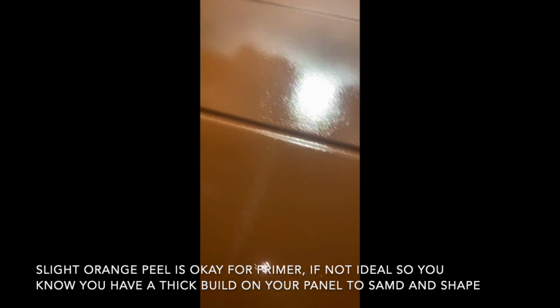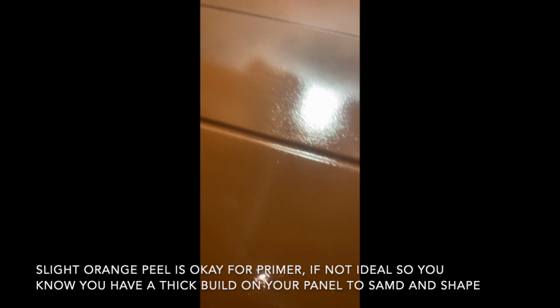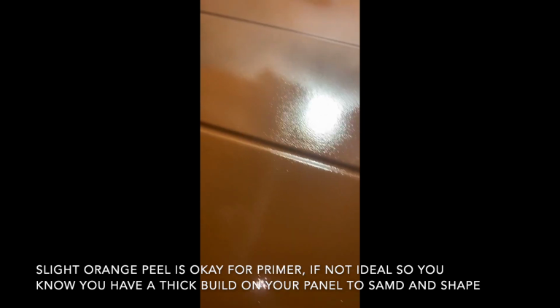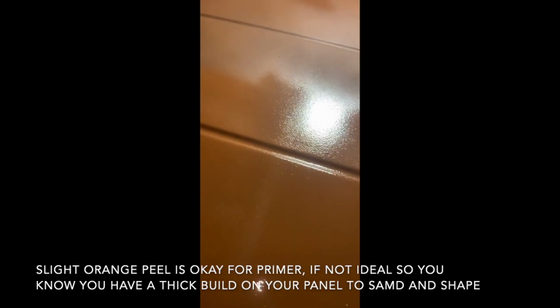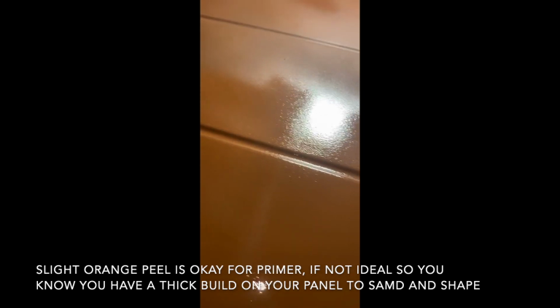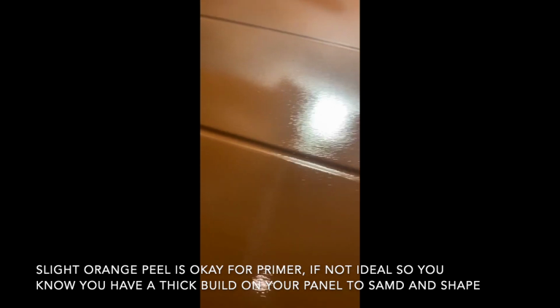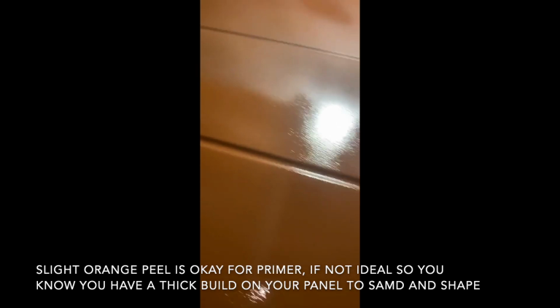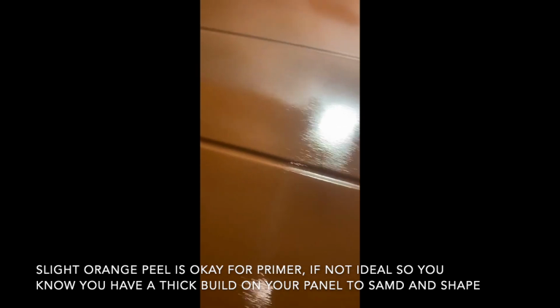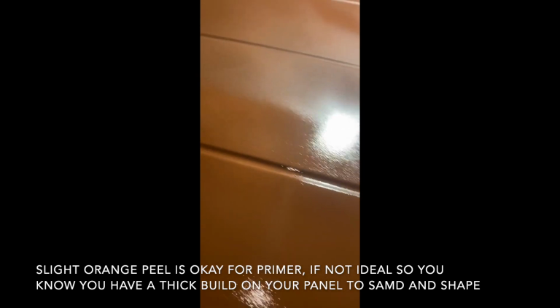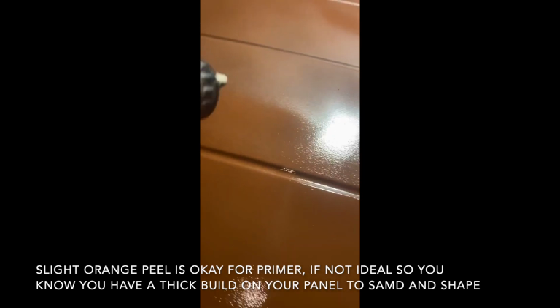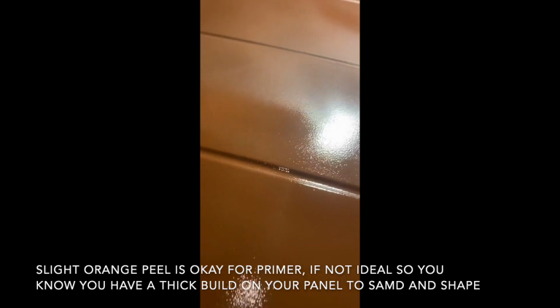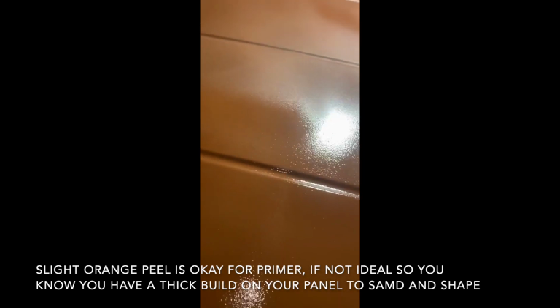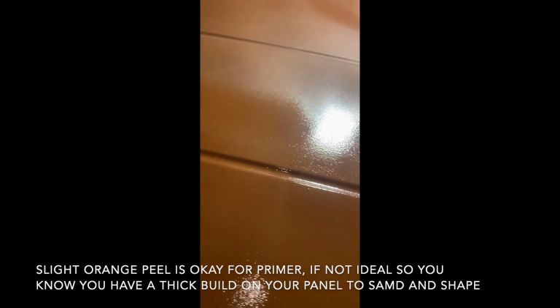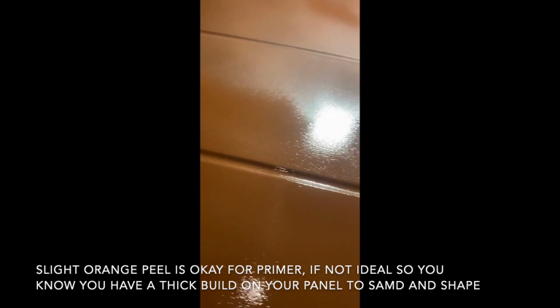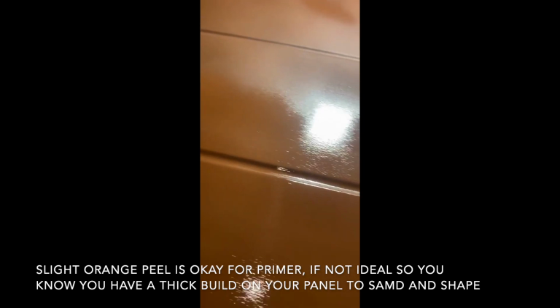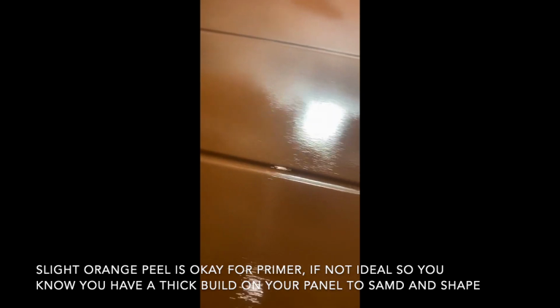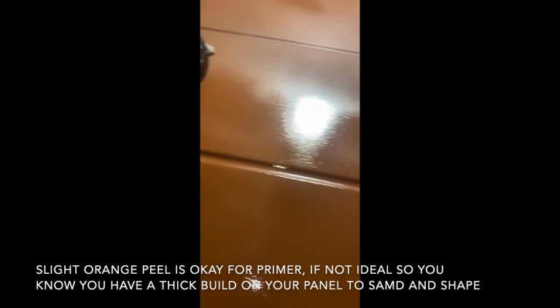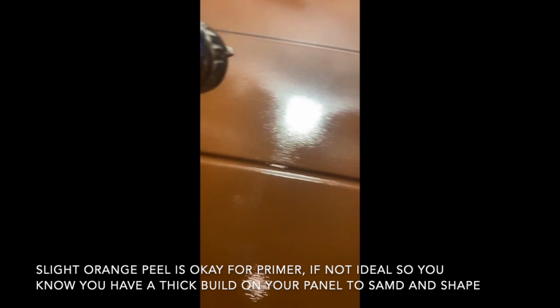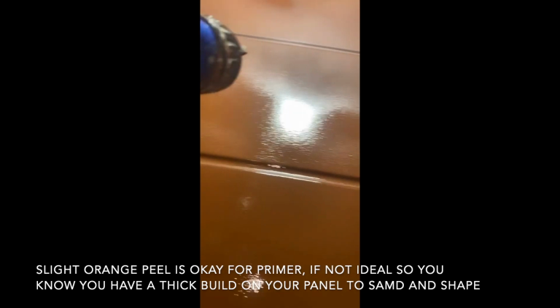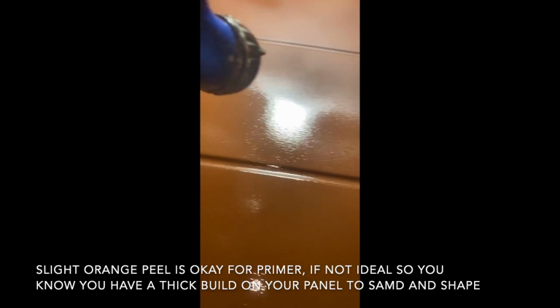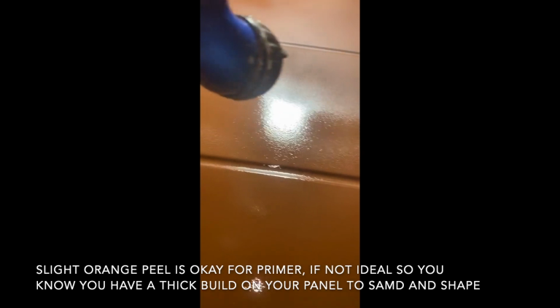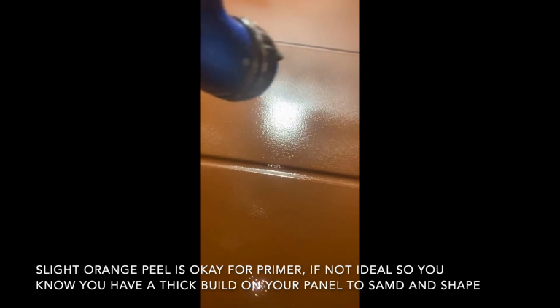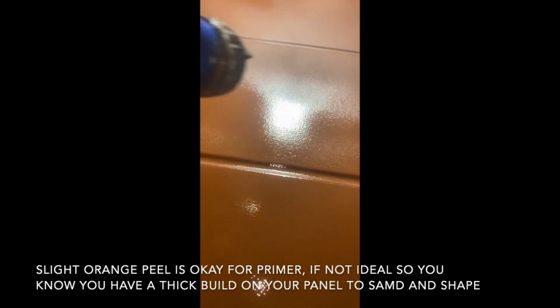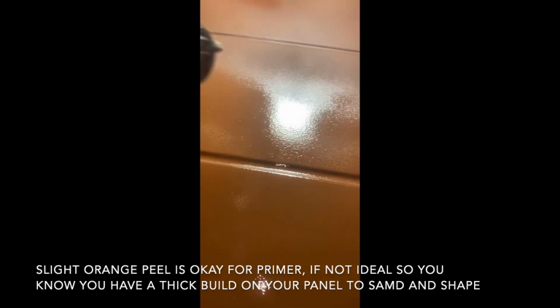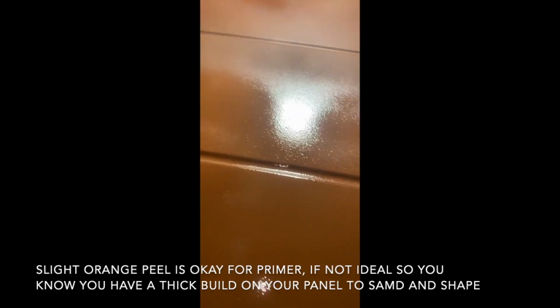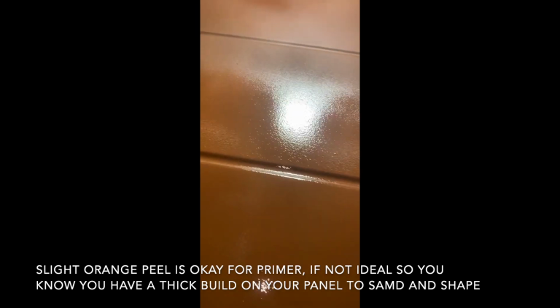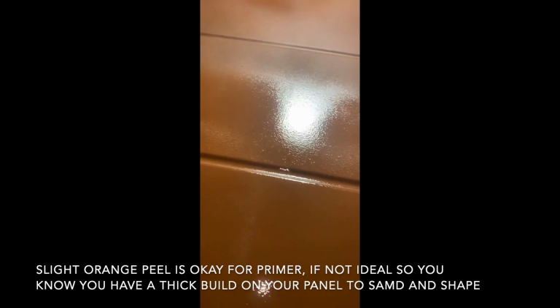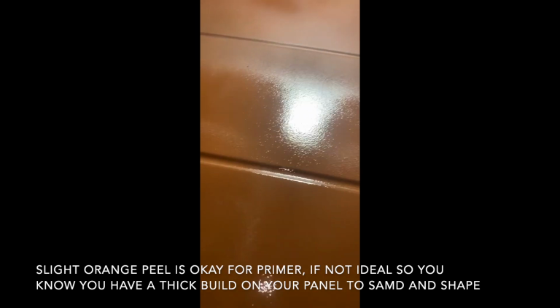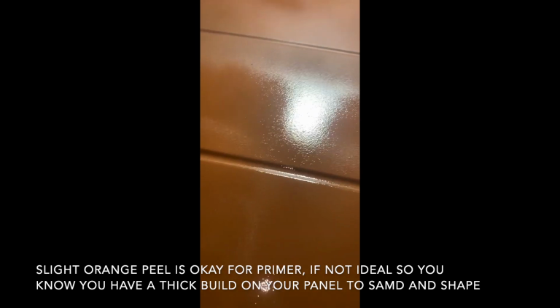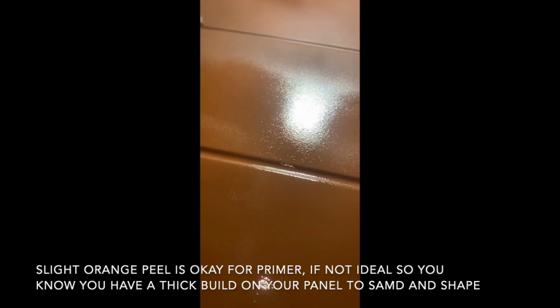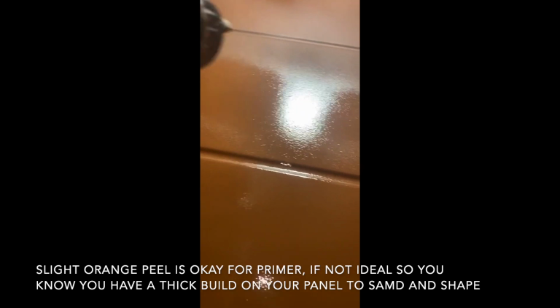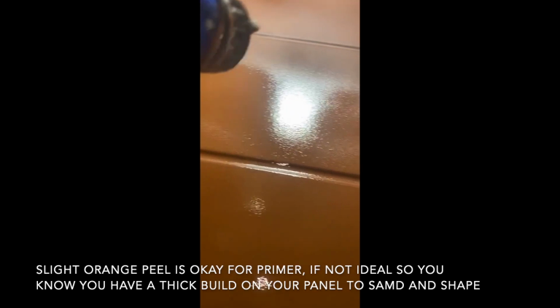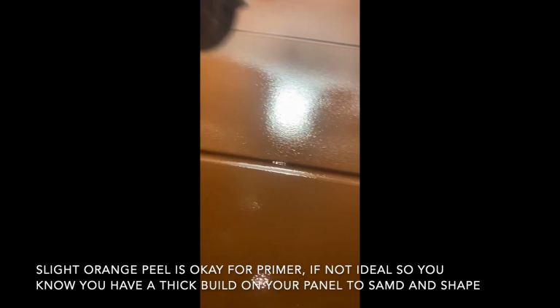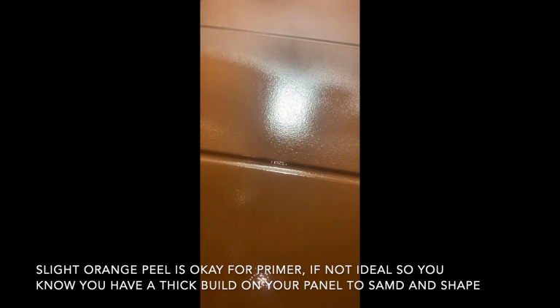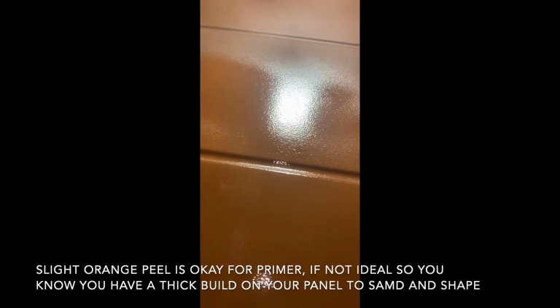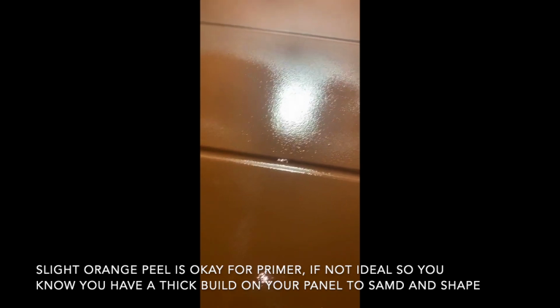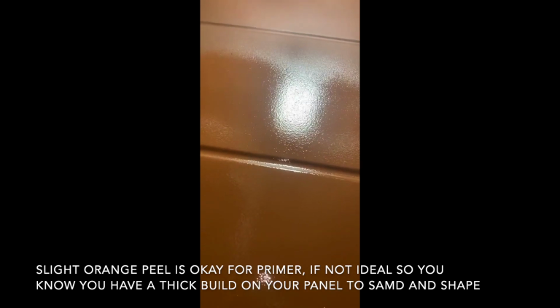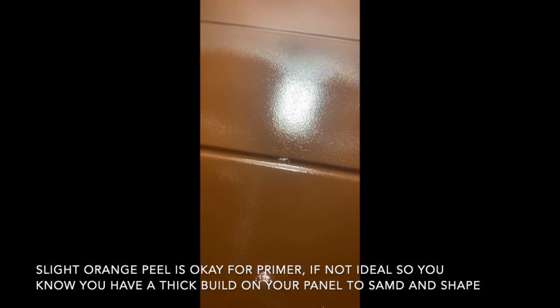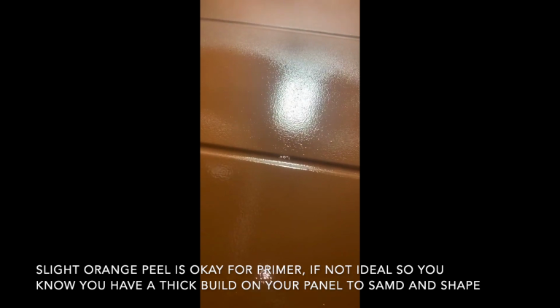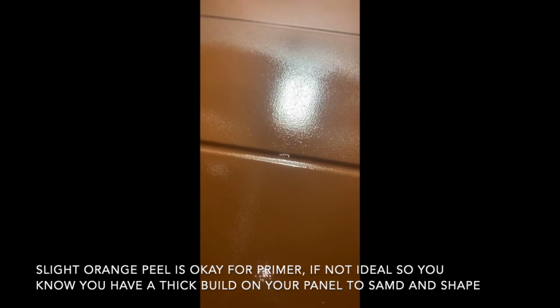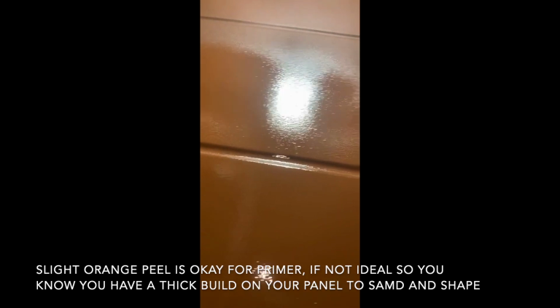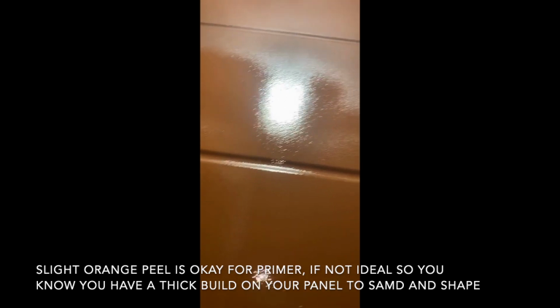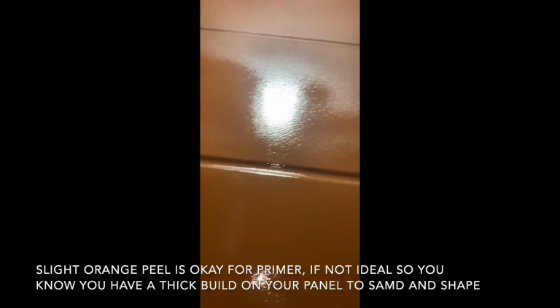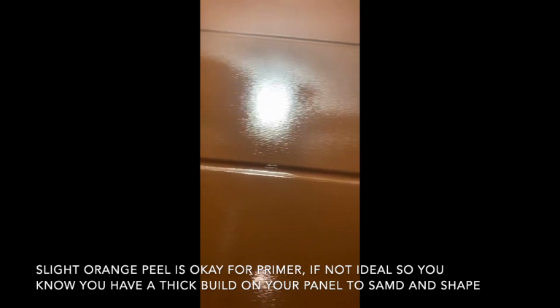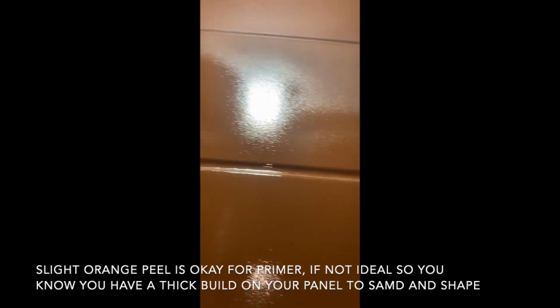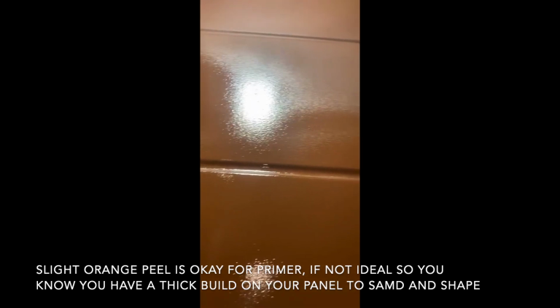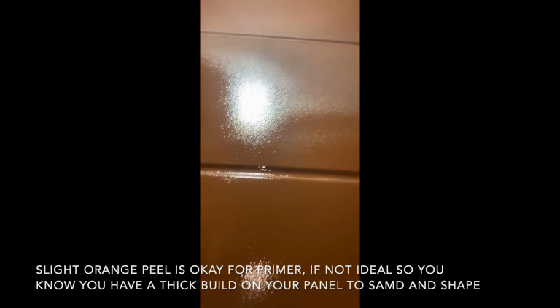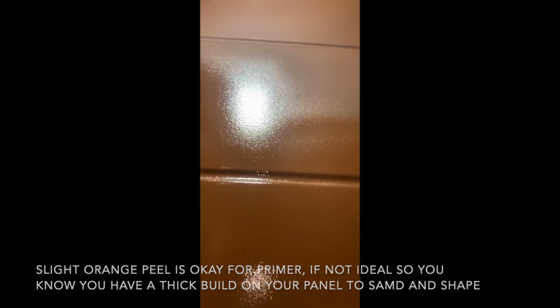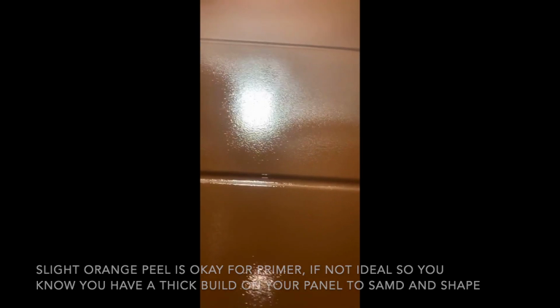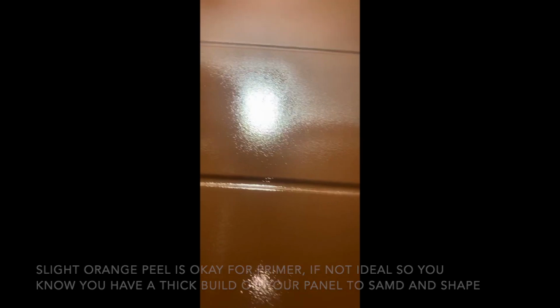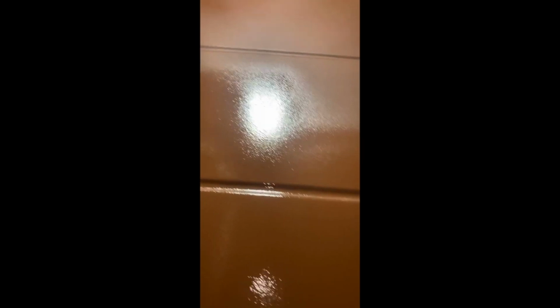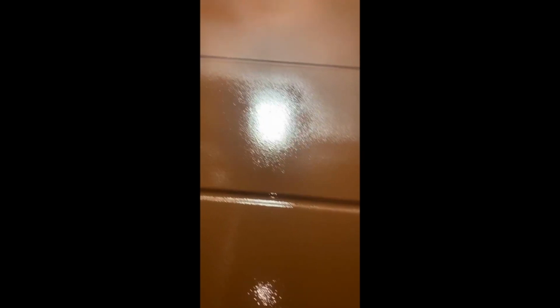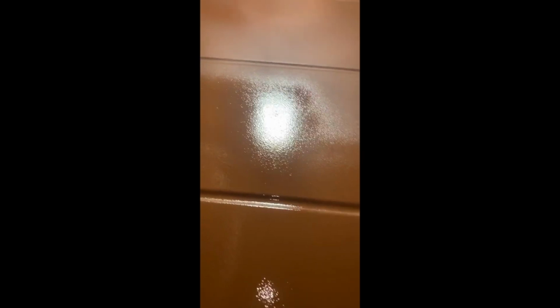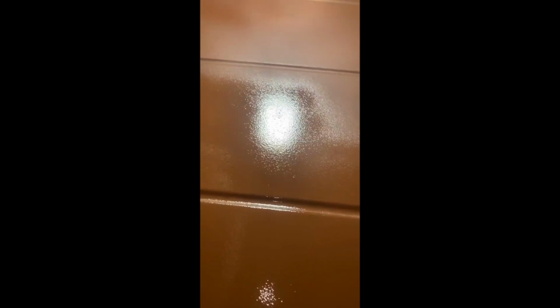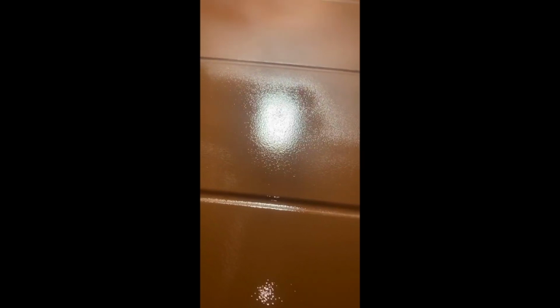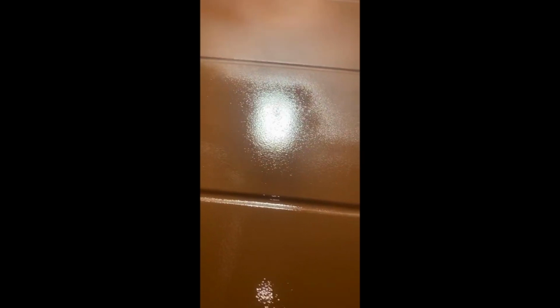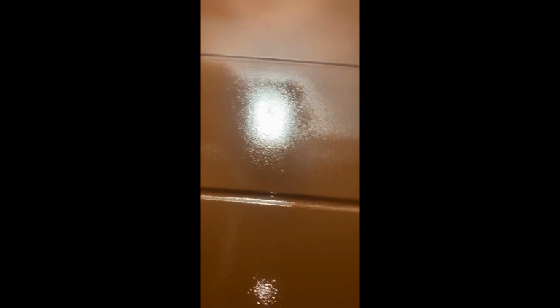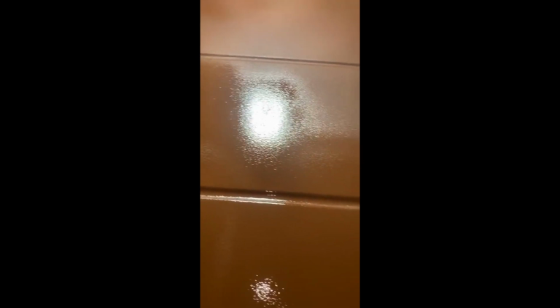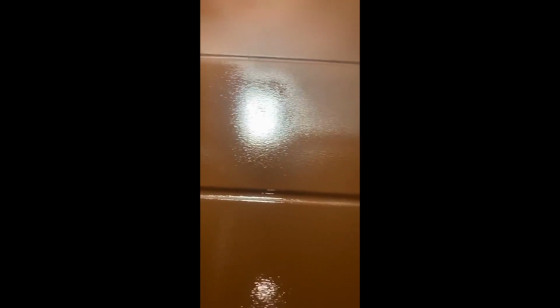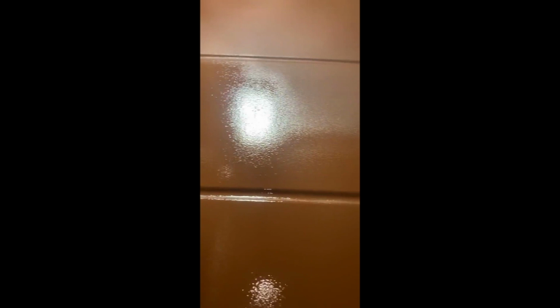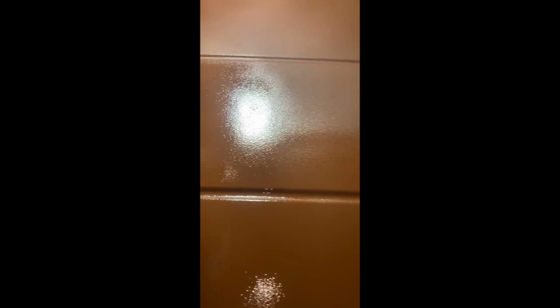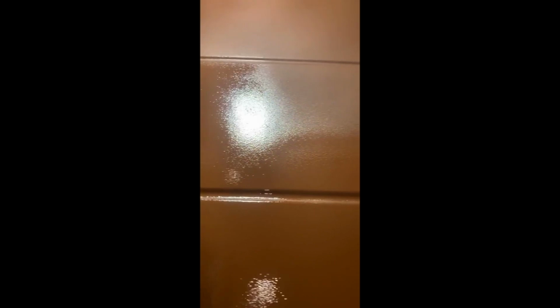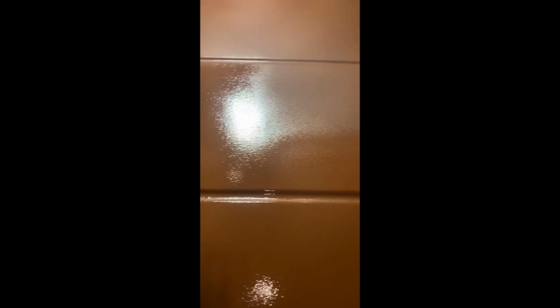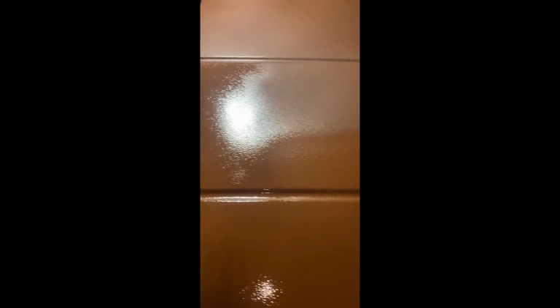don't have to worry about it when I start to block sand. I don't want to fade through the panel, and I'm still doing my block sanding and shaping up the panel.